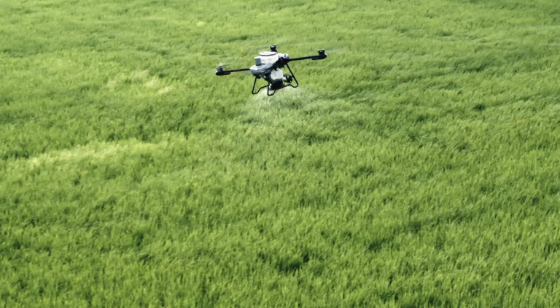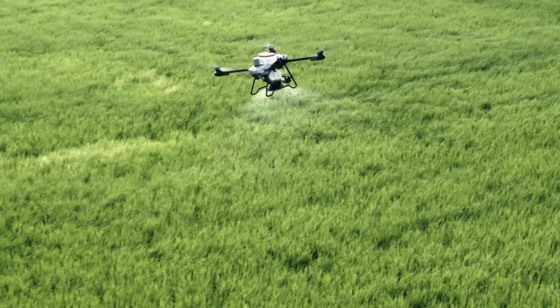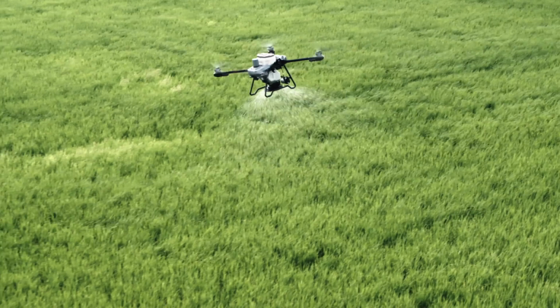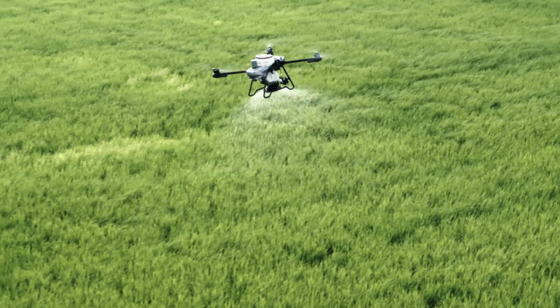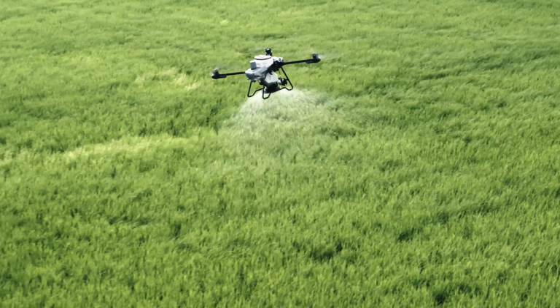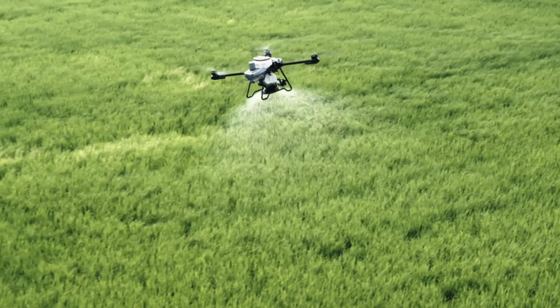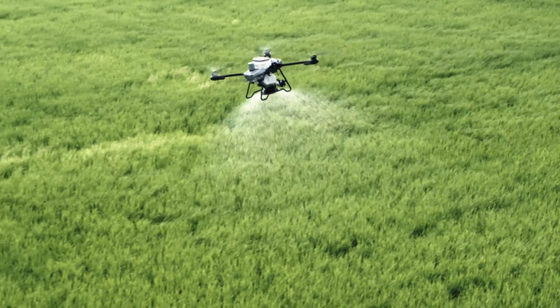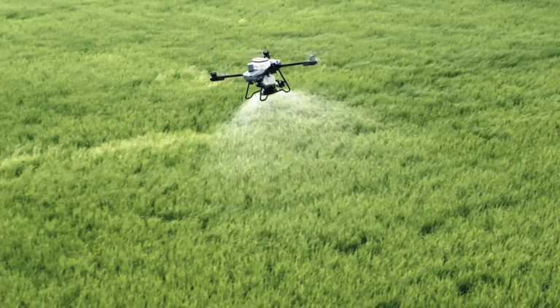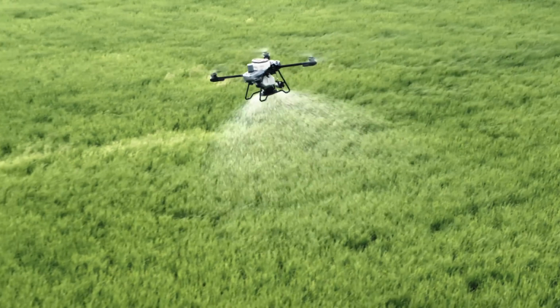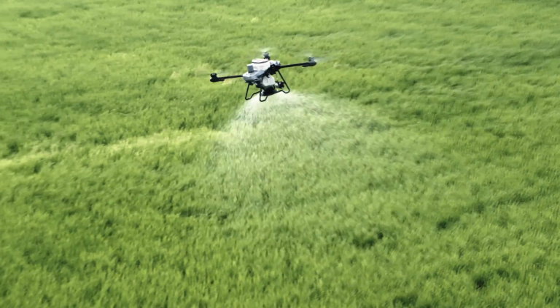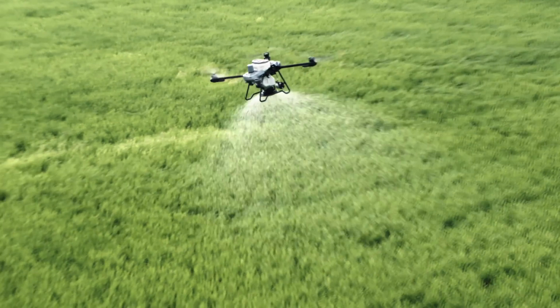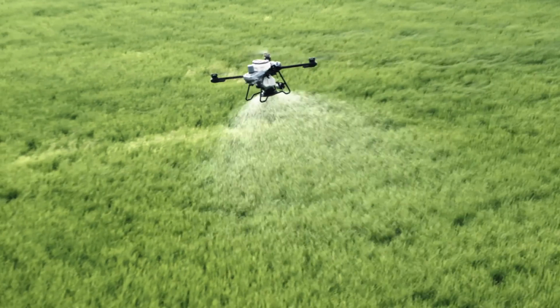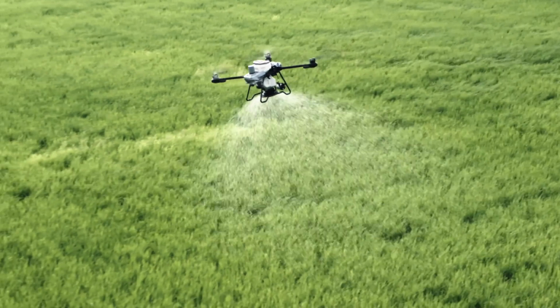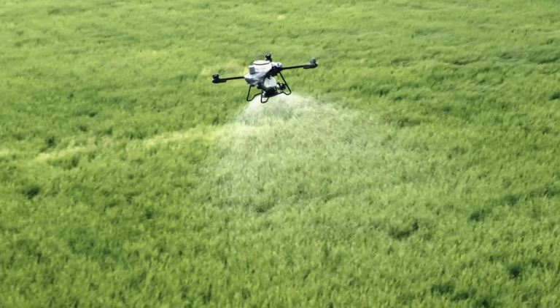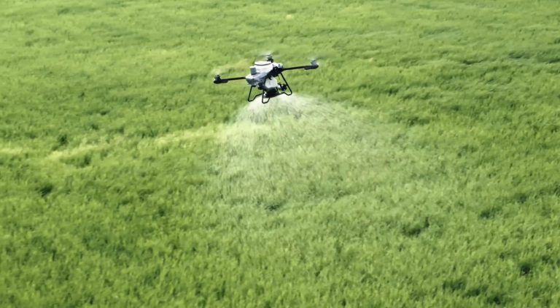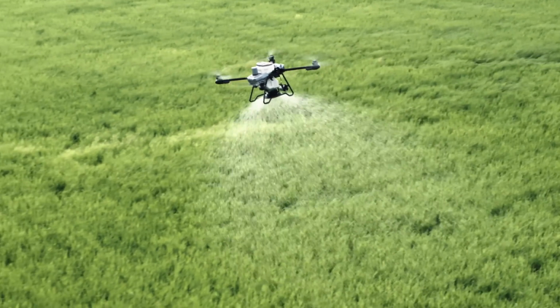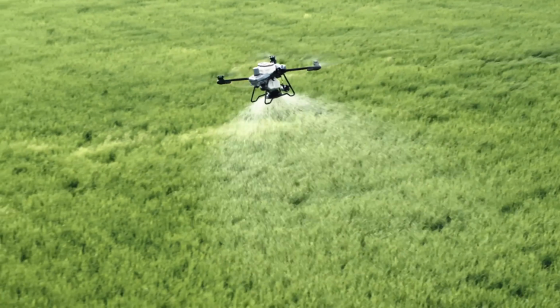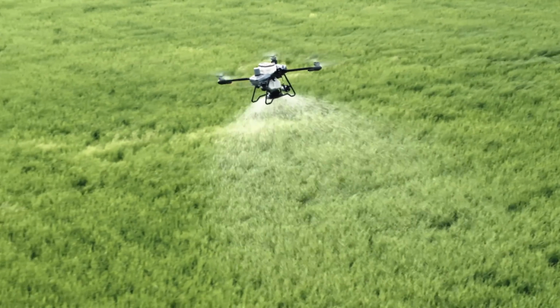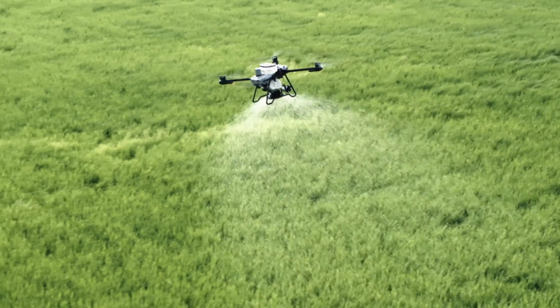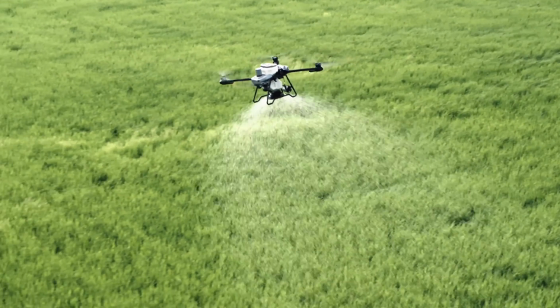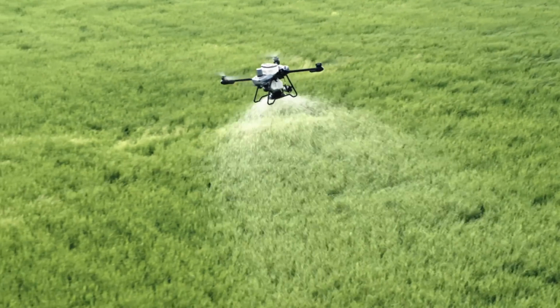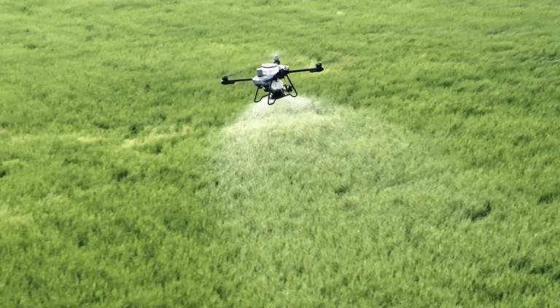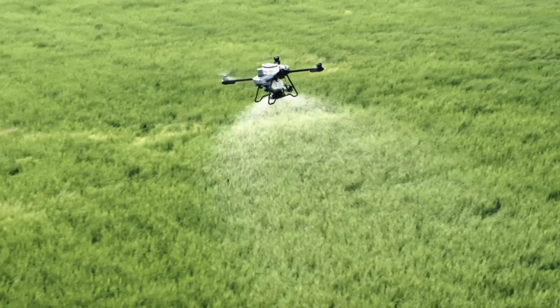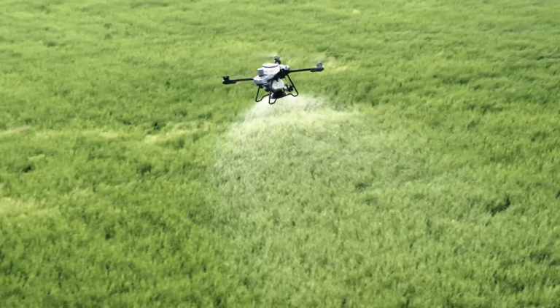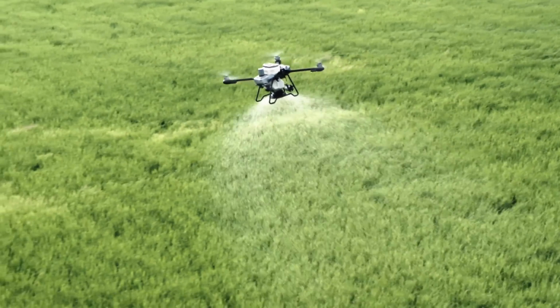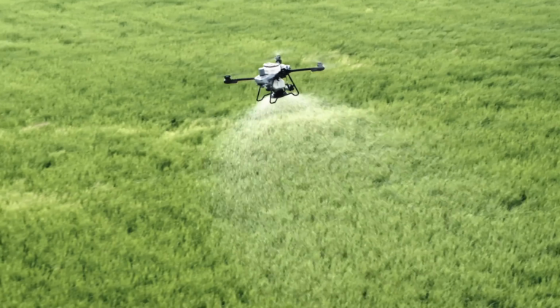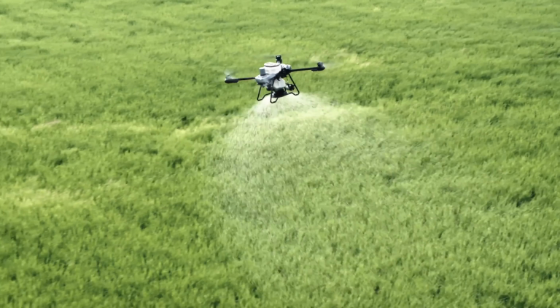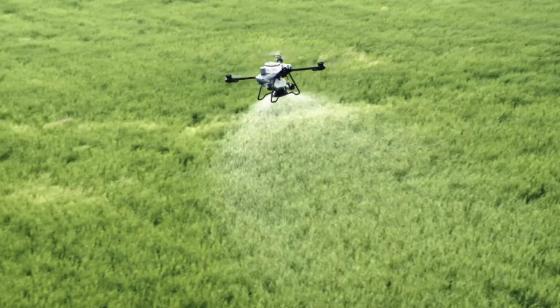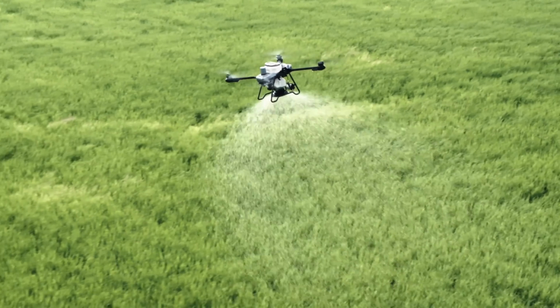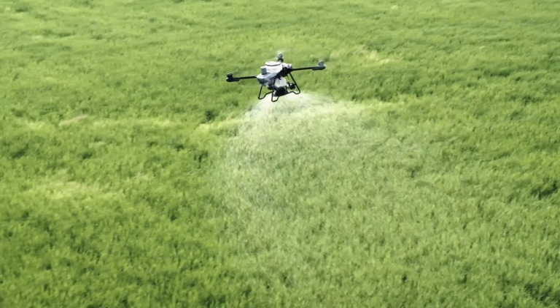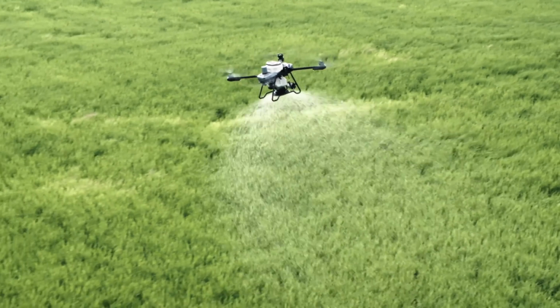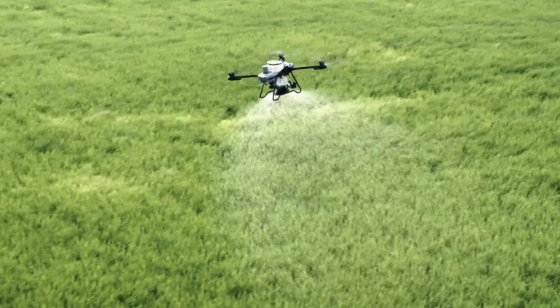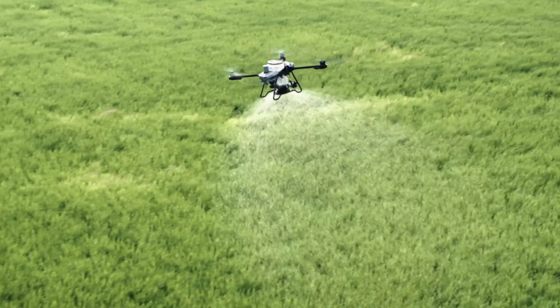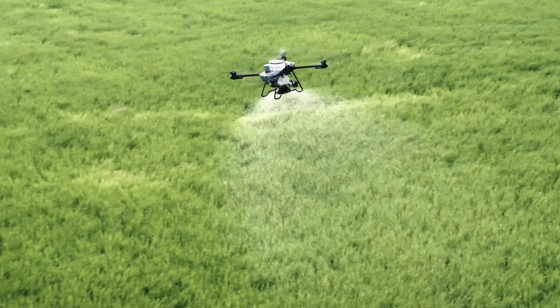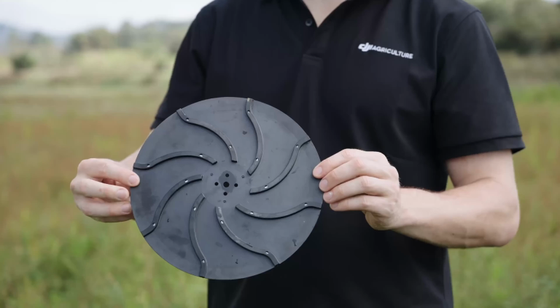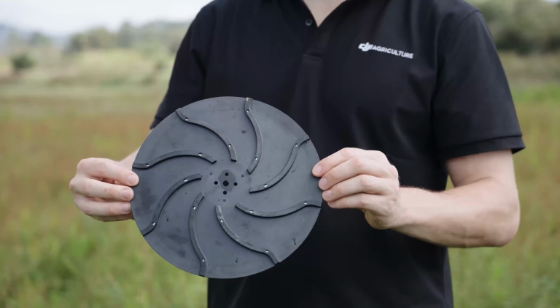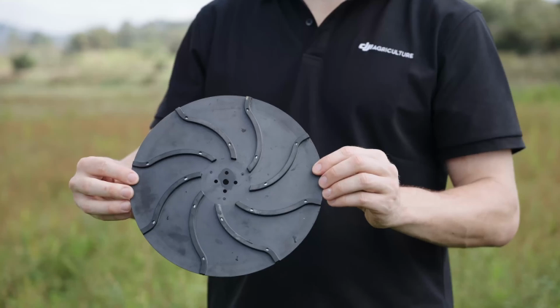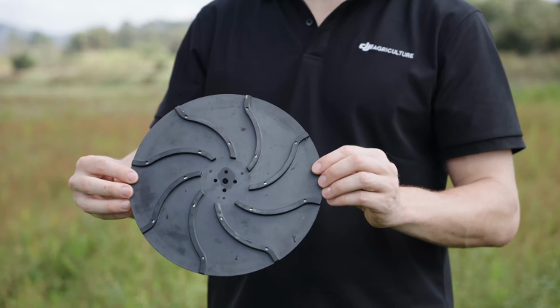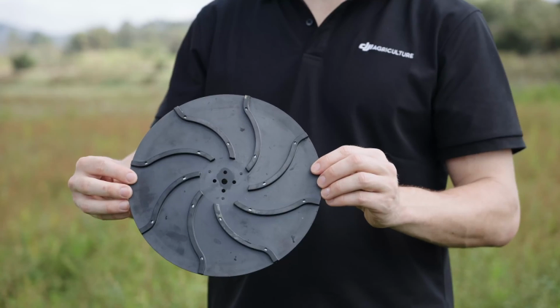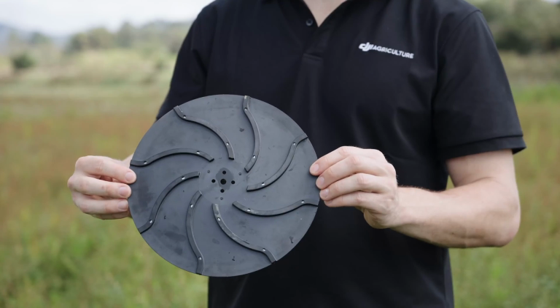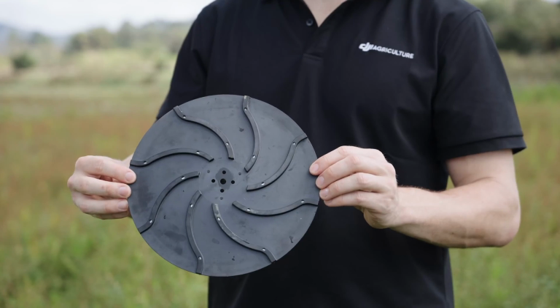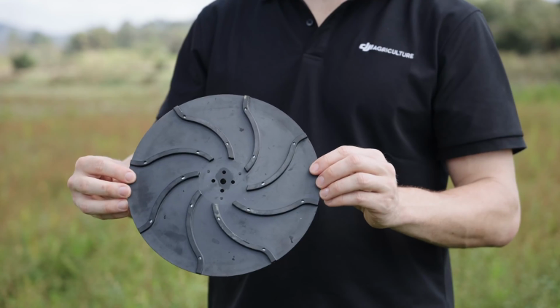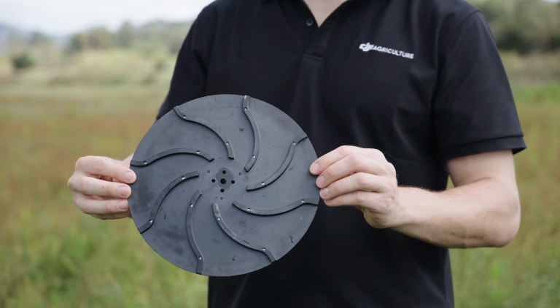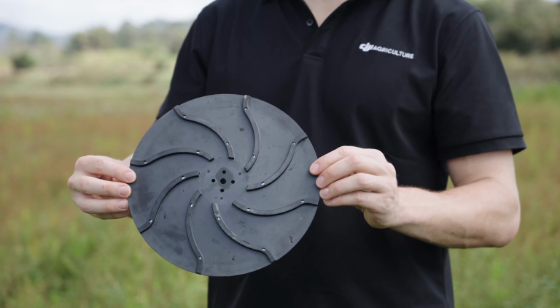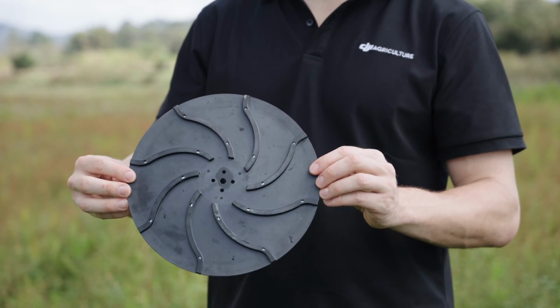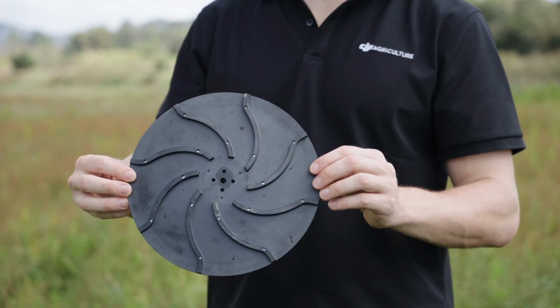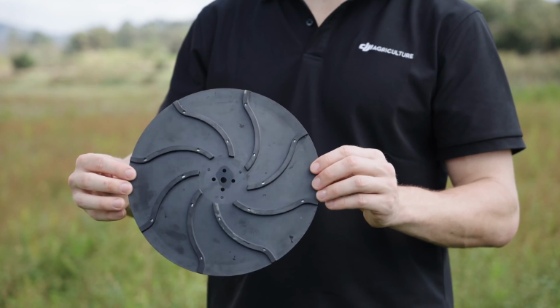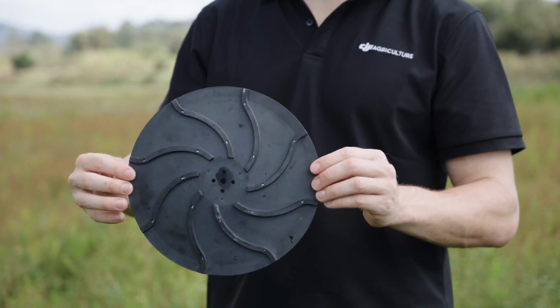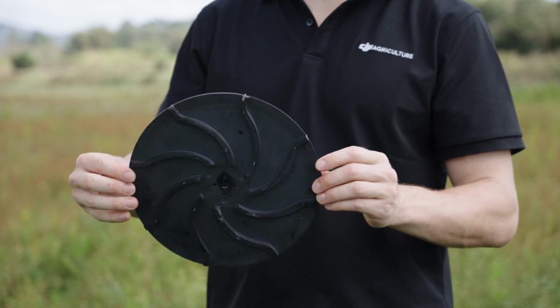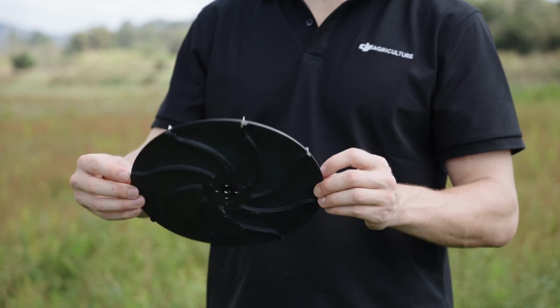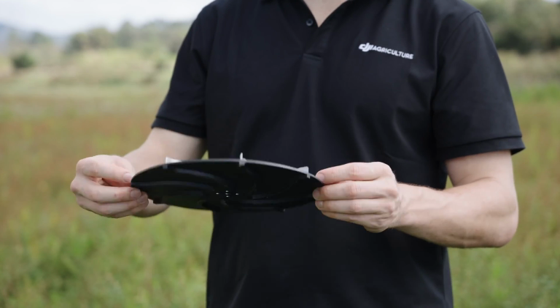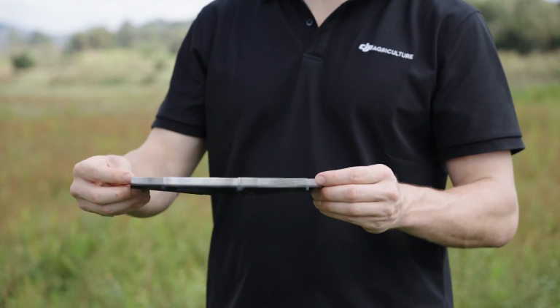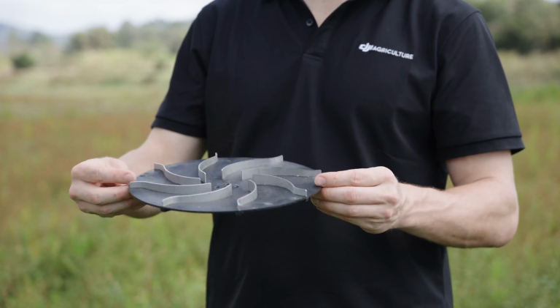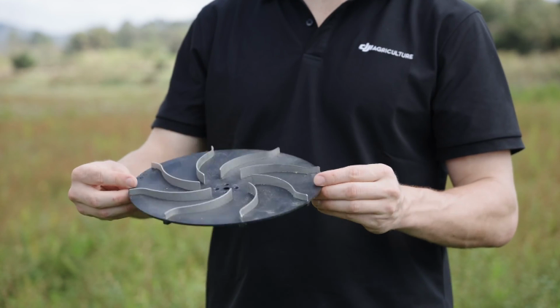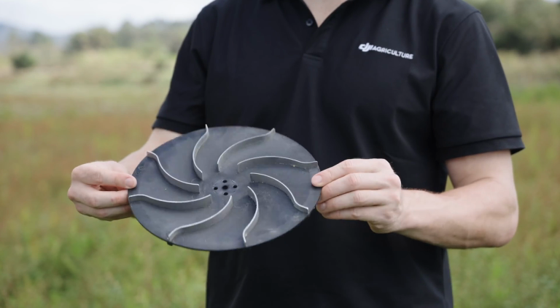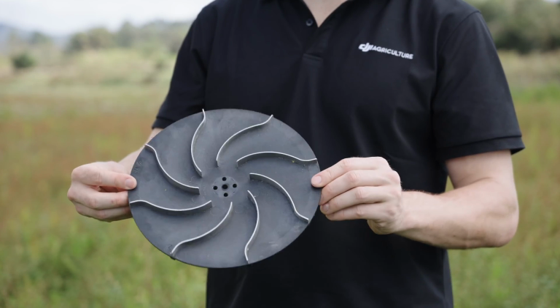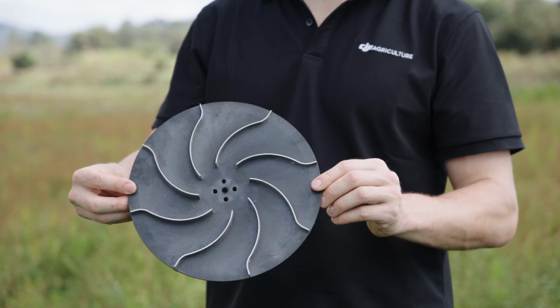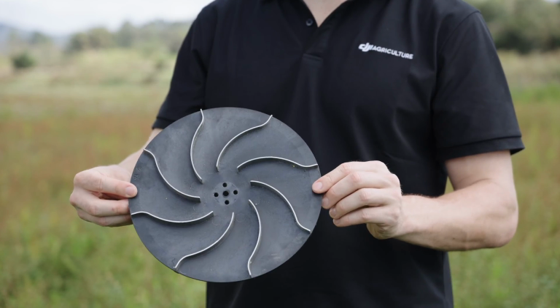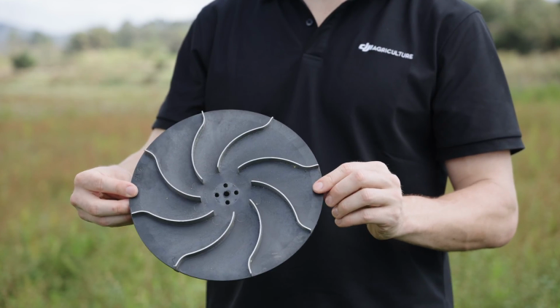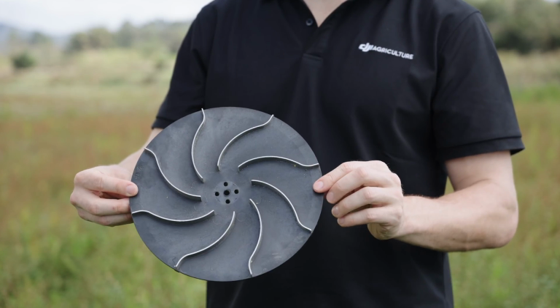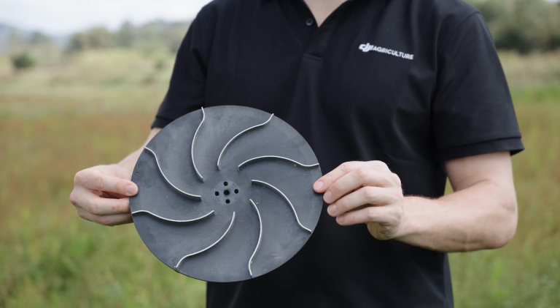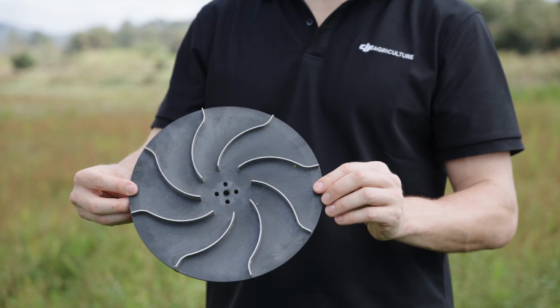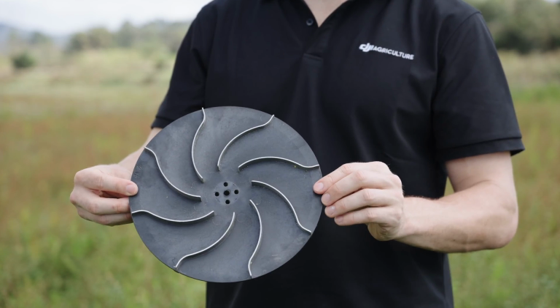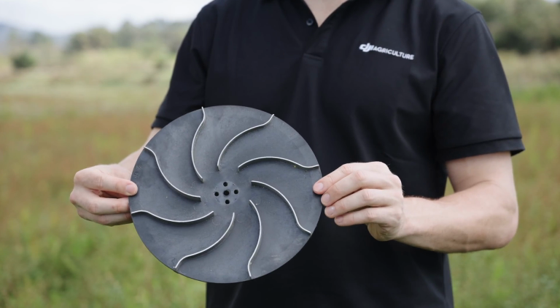When spreading, it's also important to have a uniform, even spread. This is achieved thanks to a new spiral channel spinning disc.